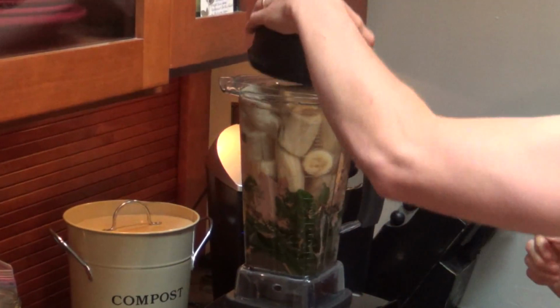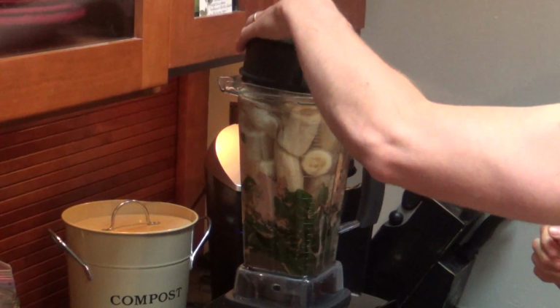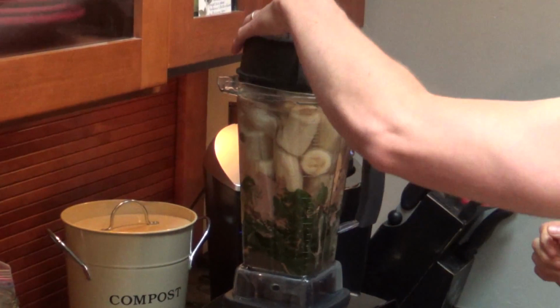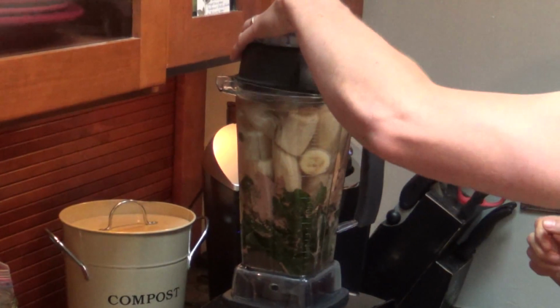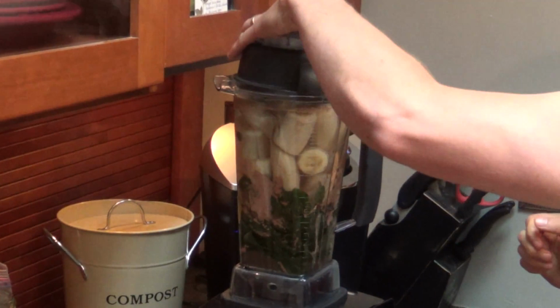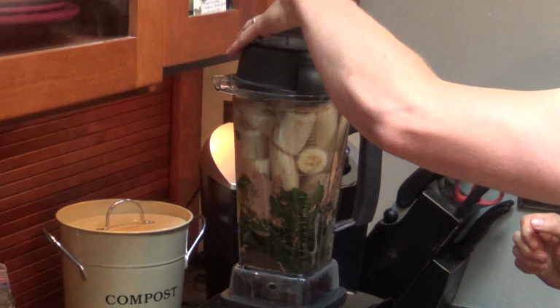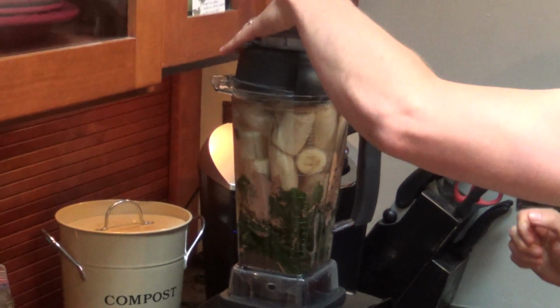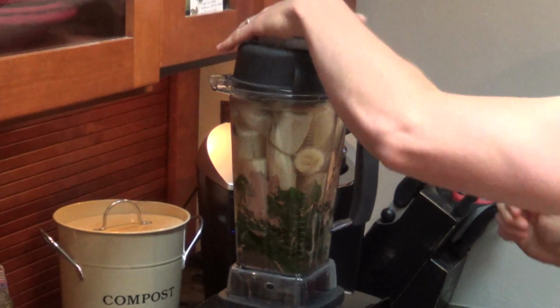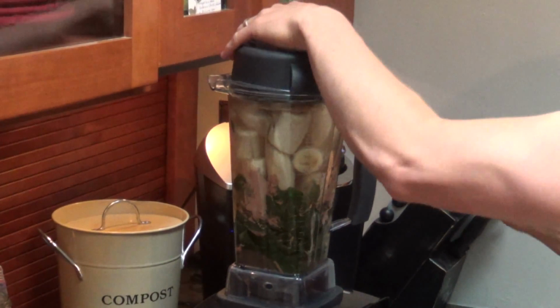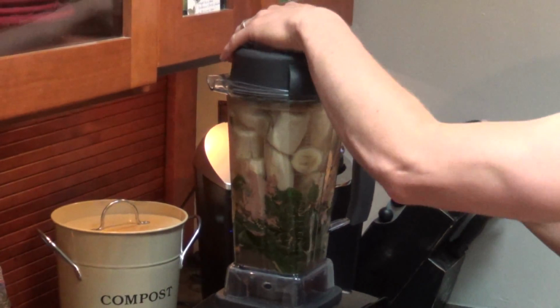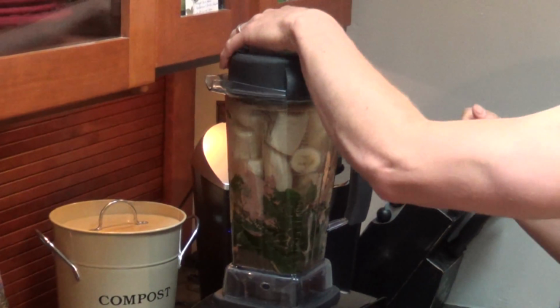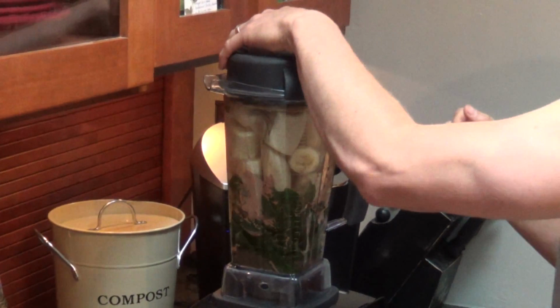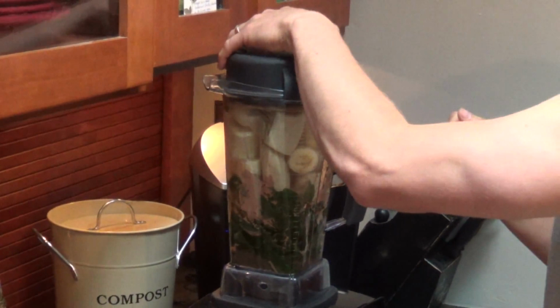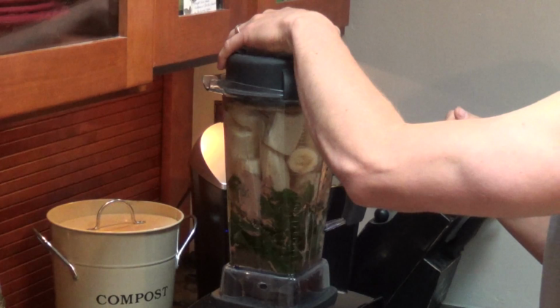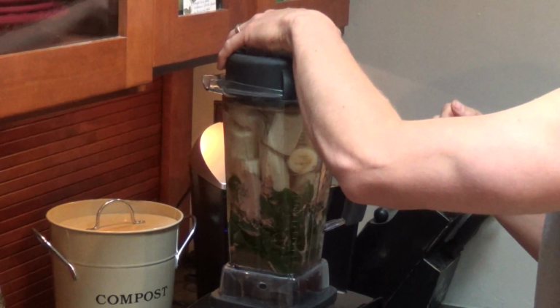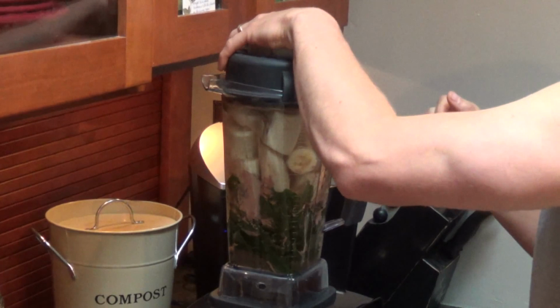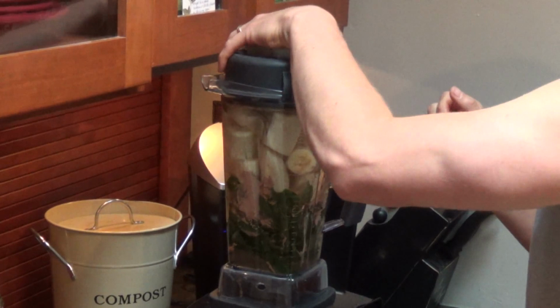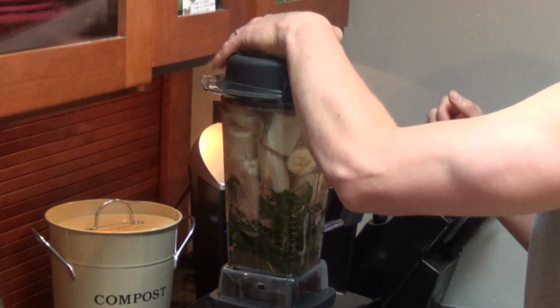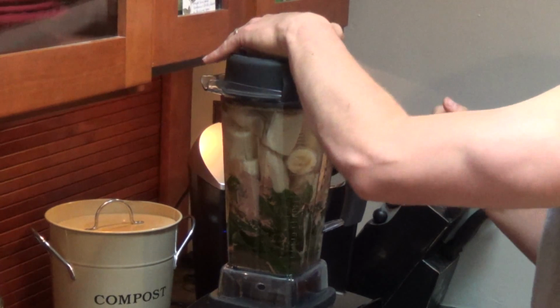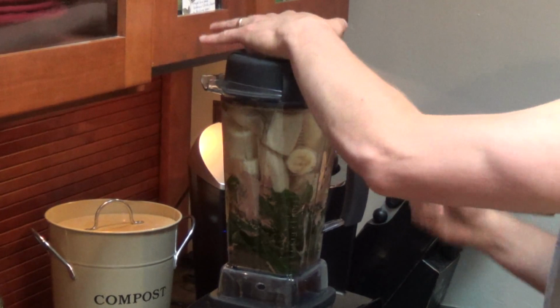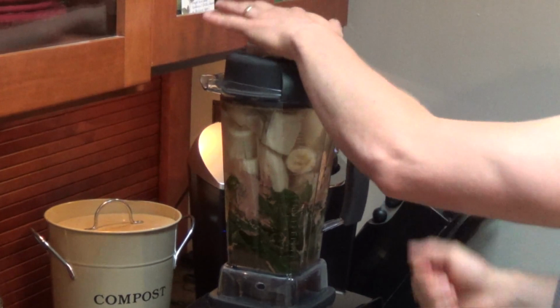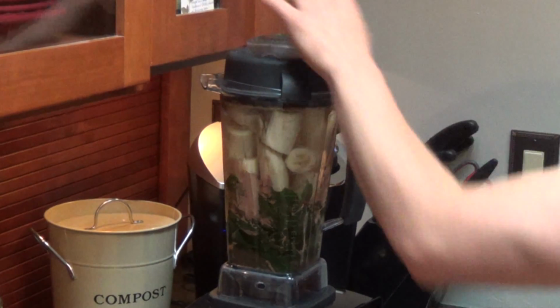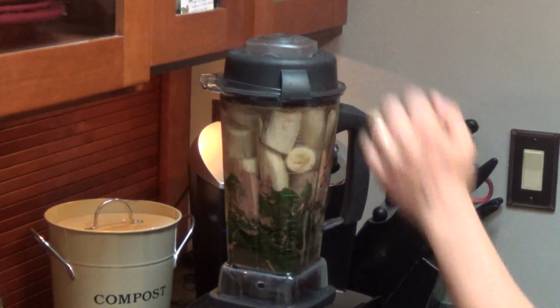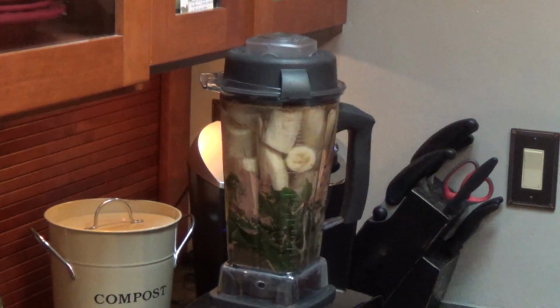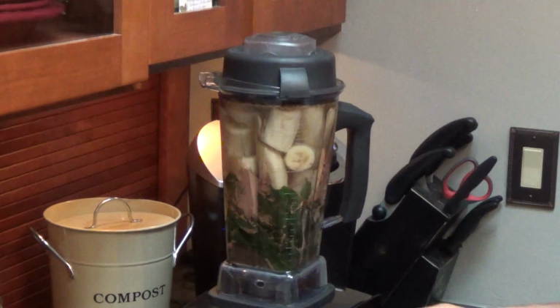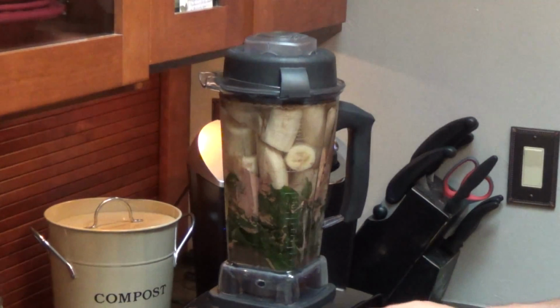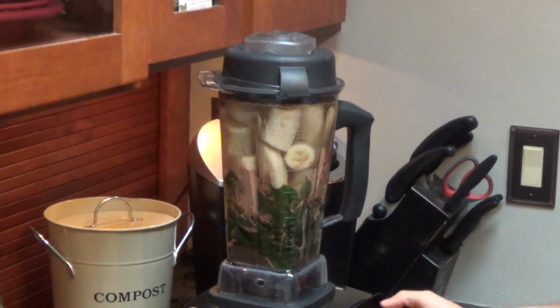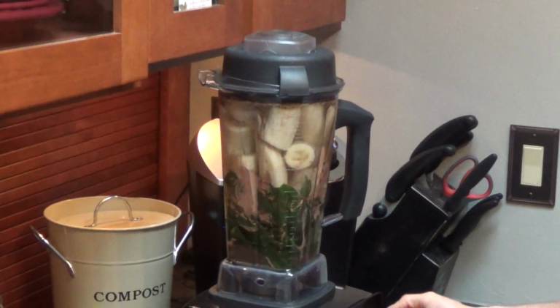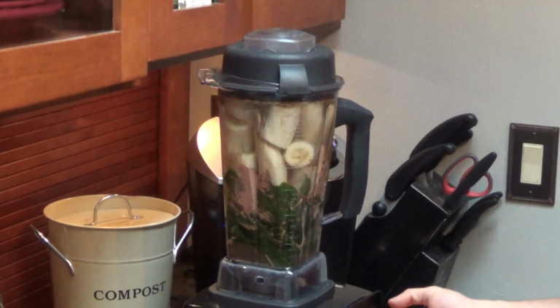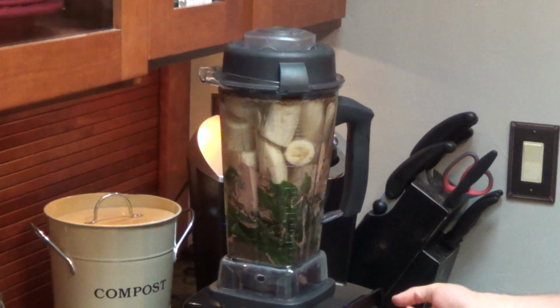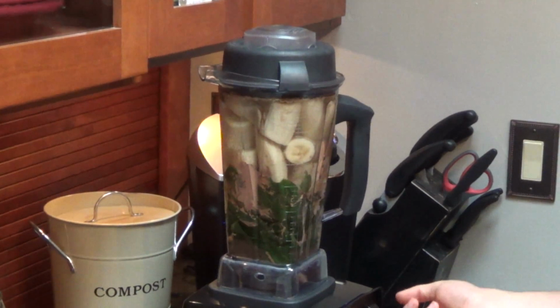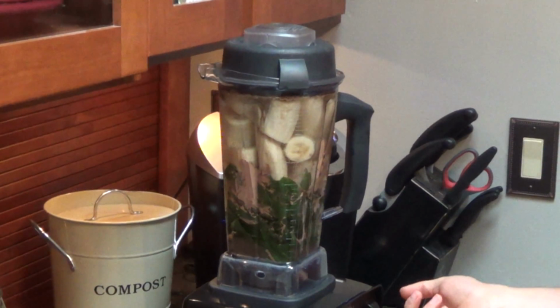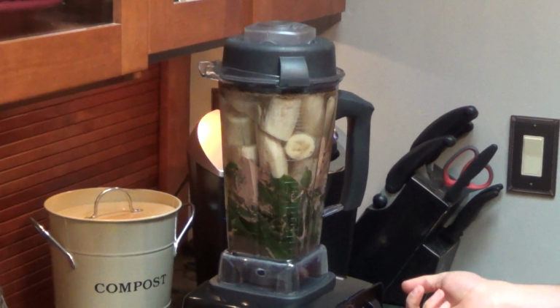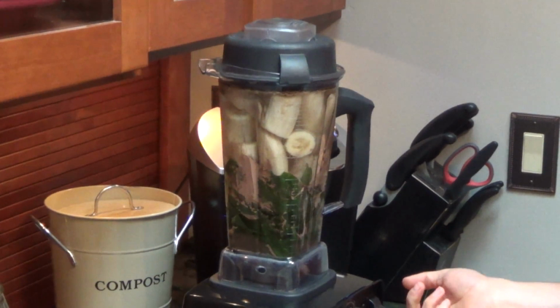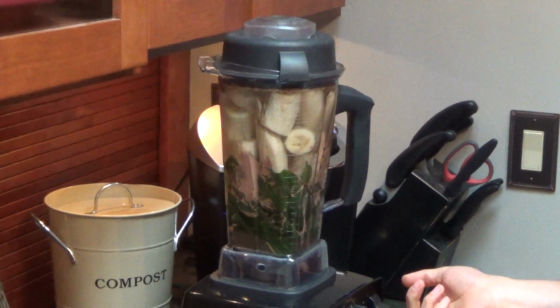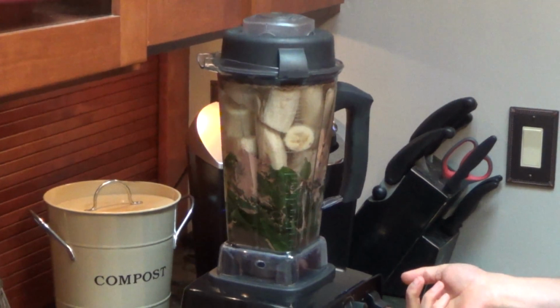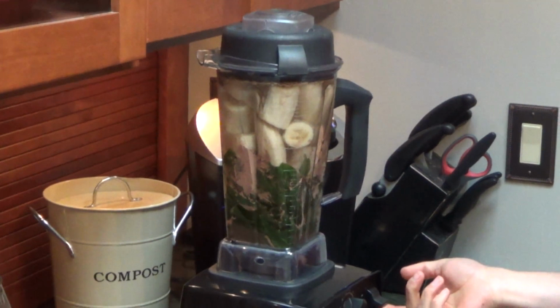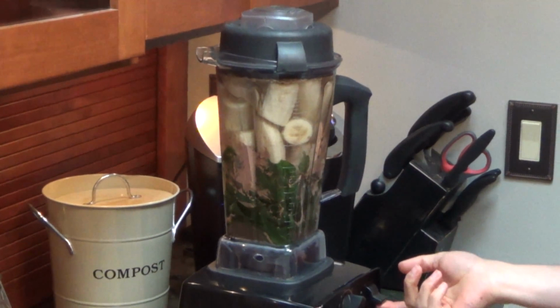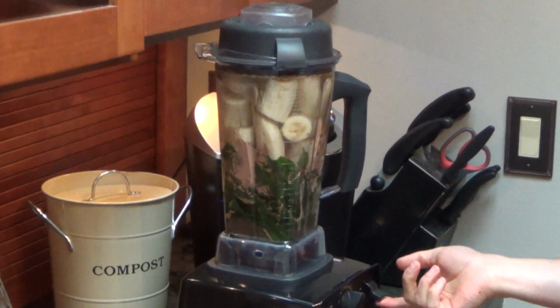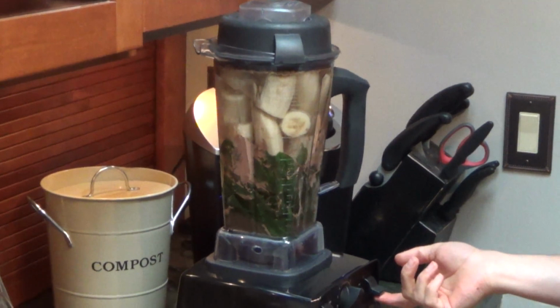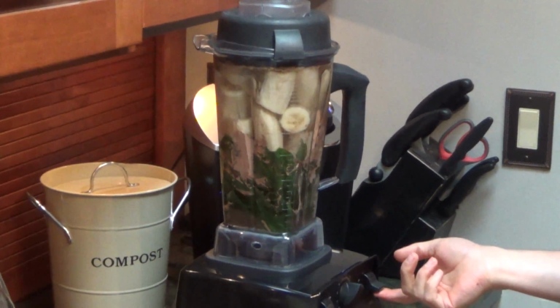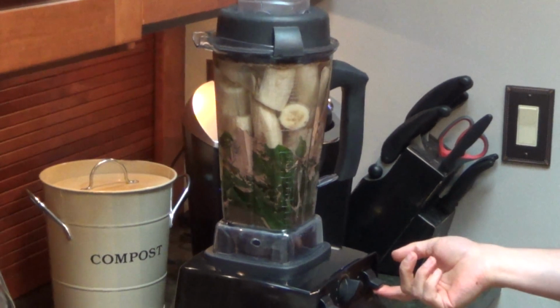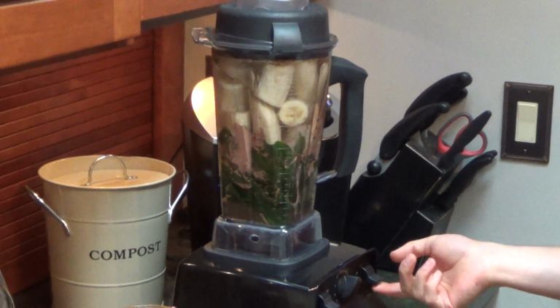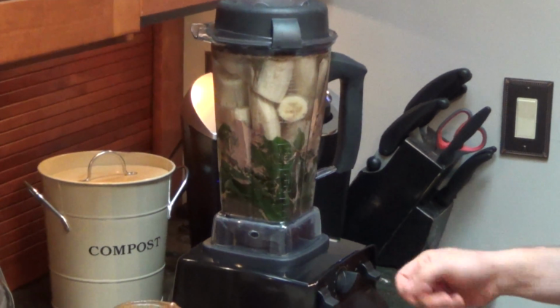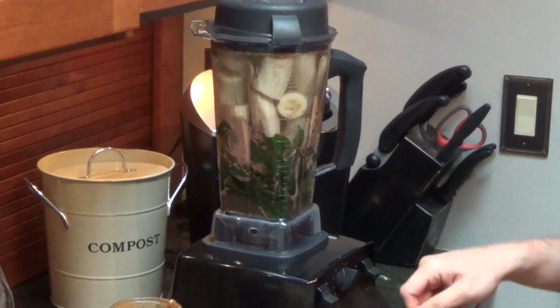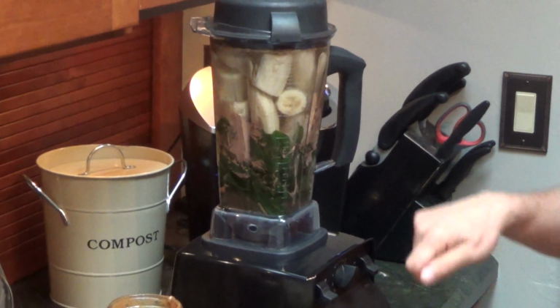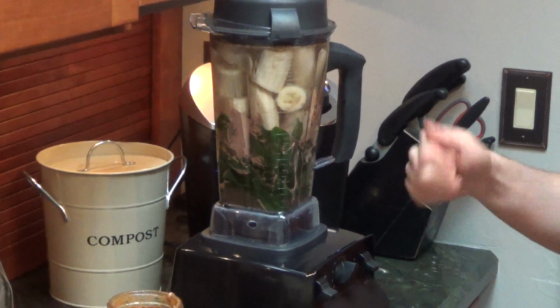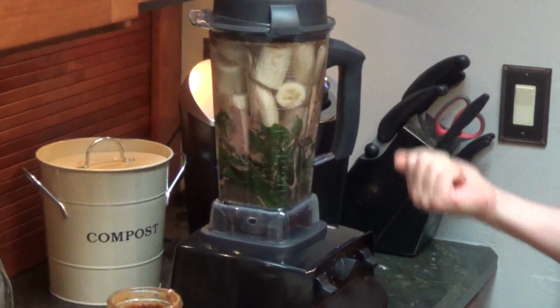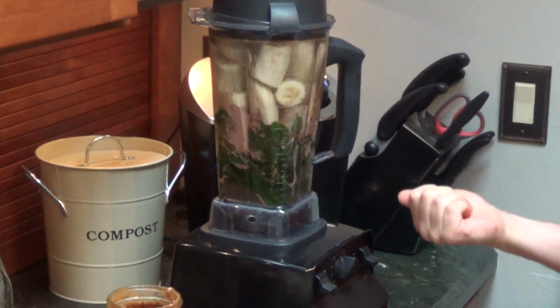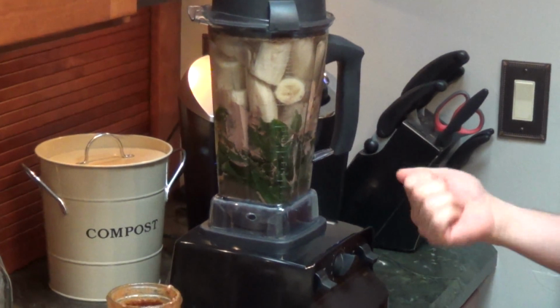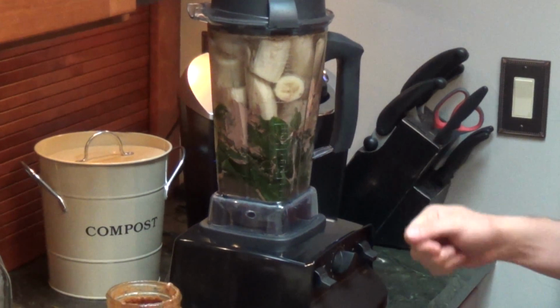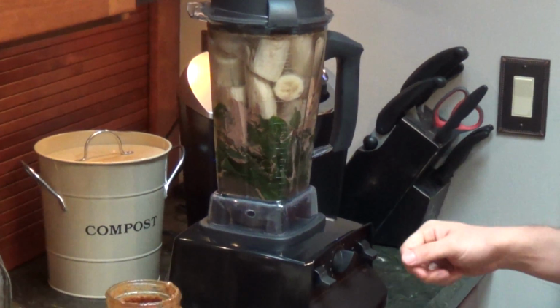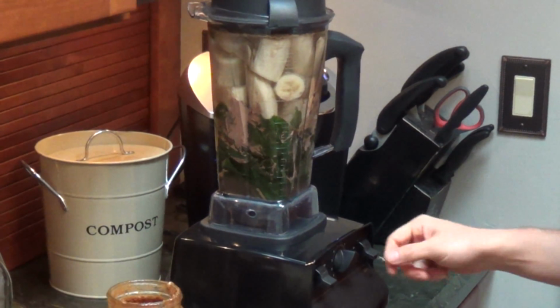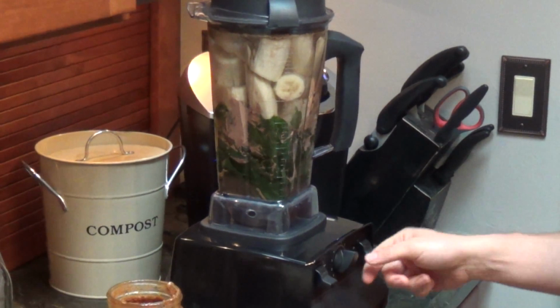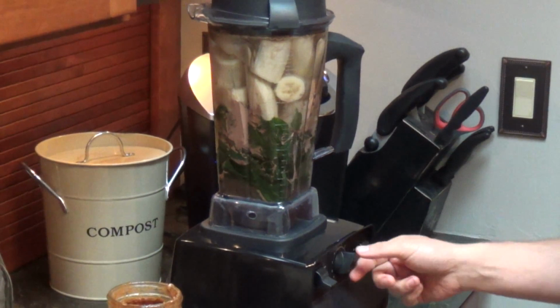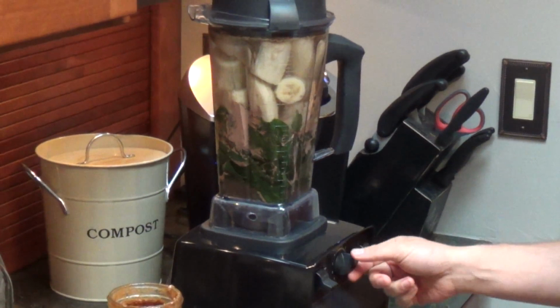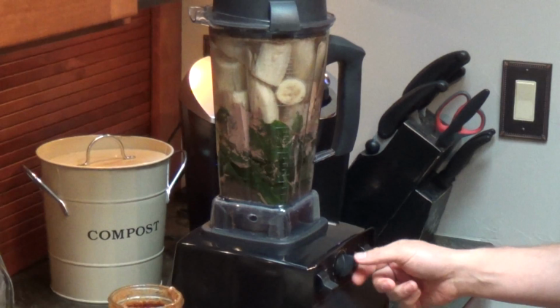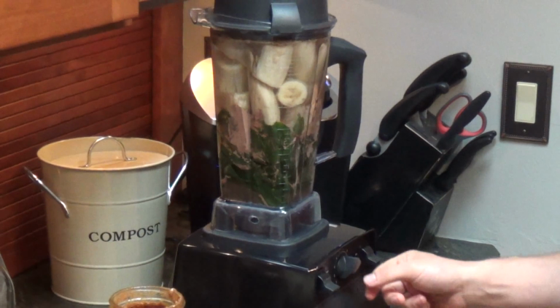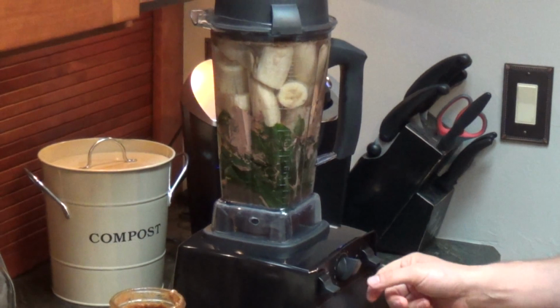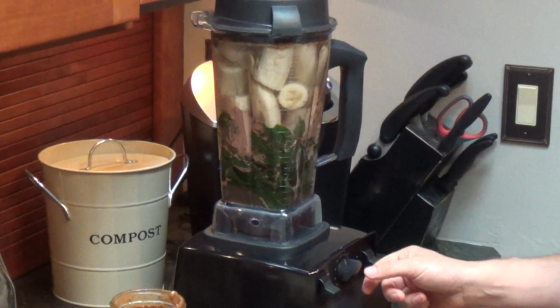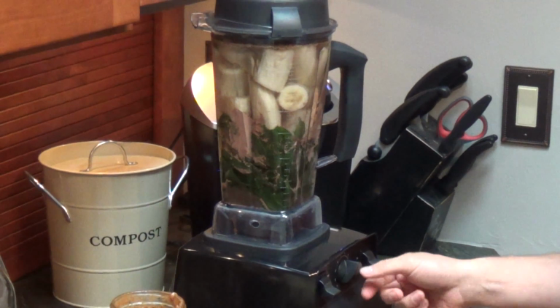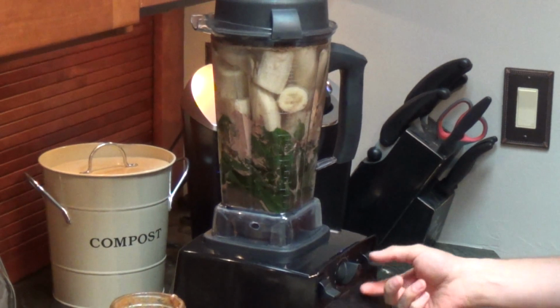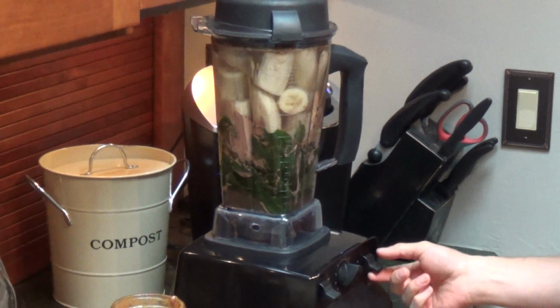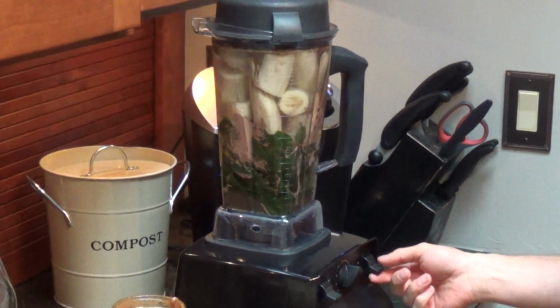Make sure the cap is on nice and tight. Start it off on low and then slowly crank it all the way to 10.